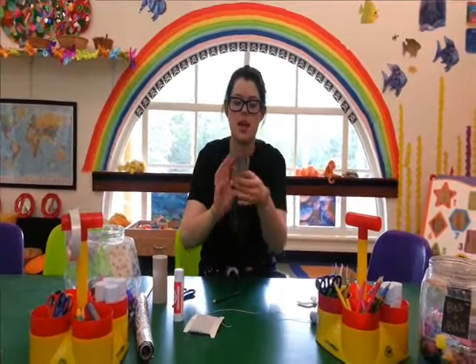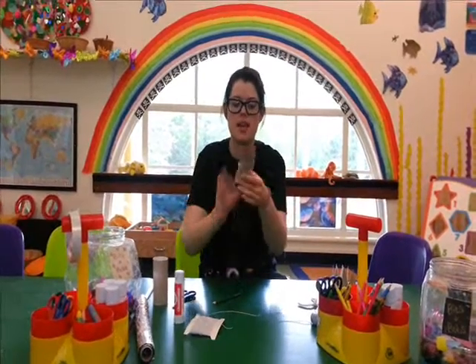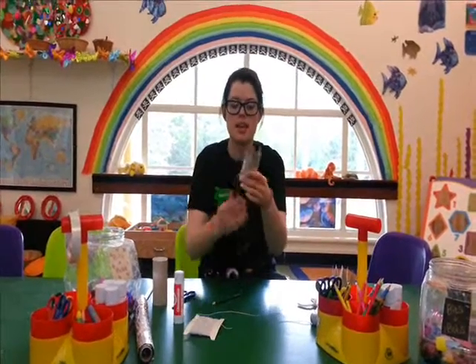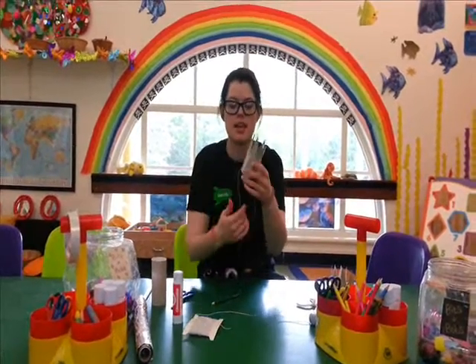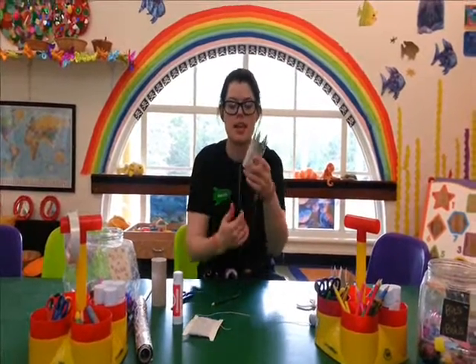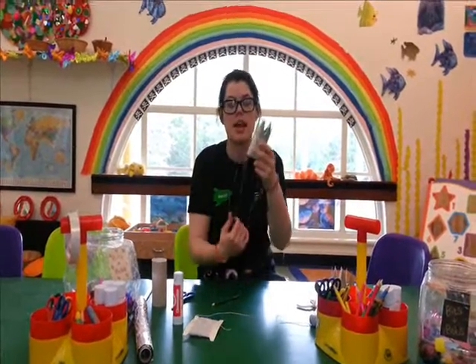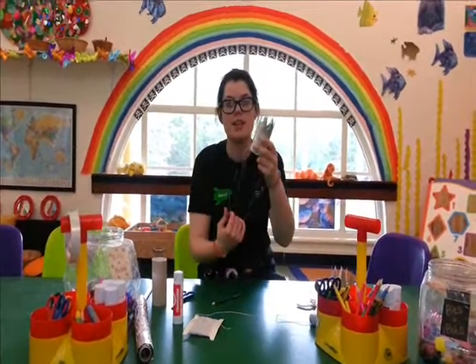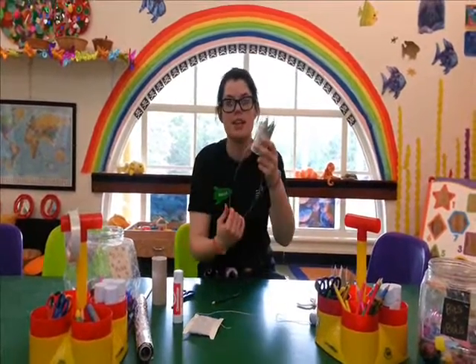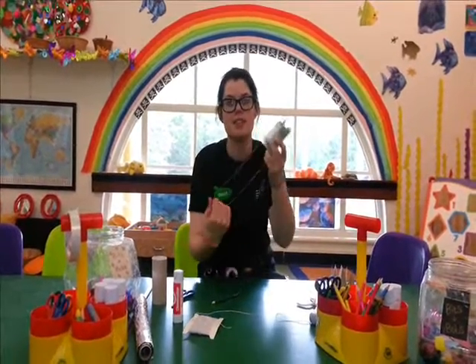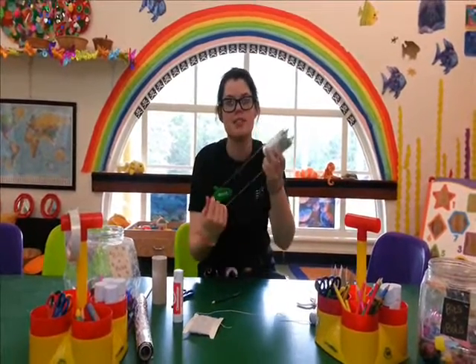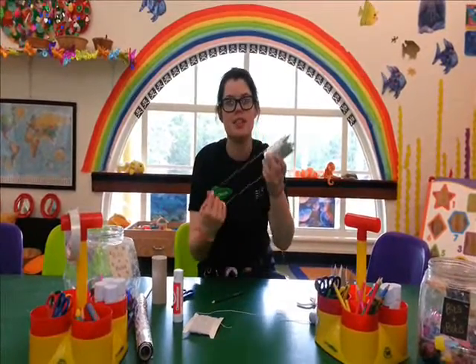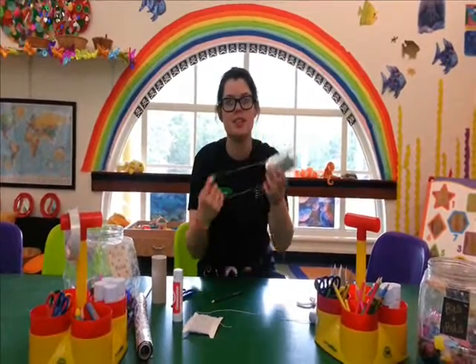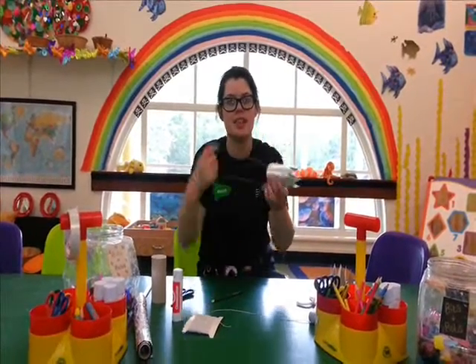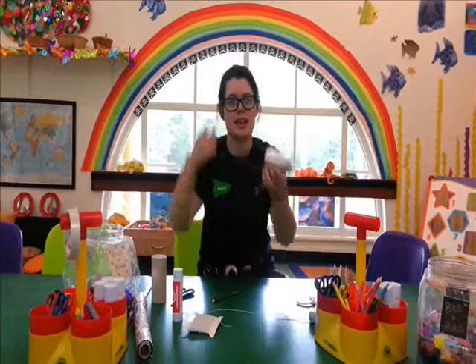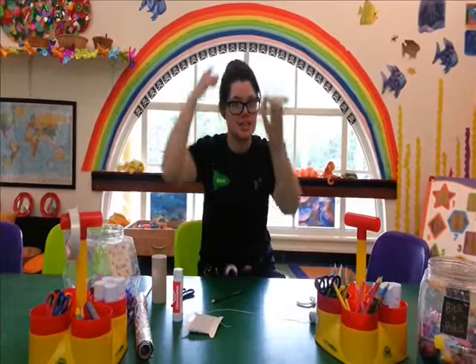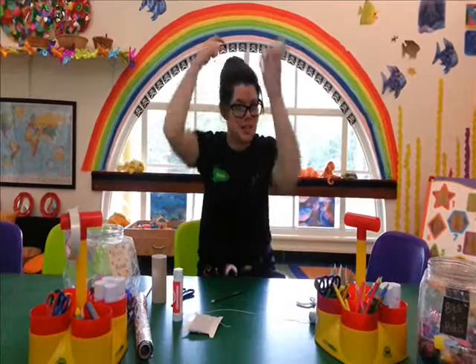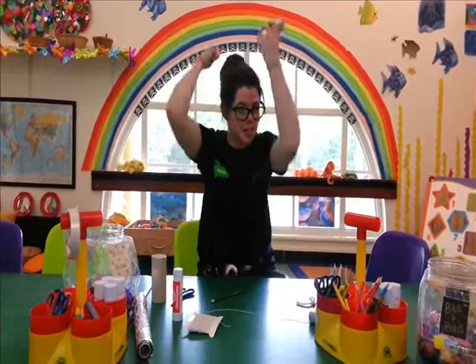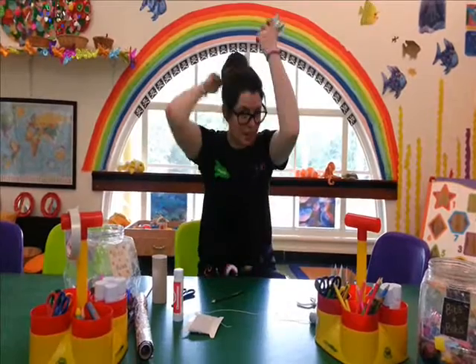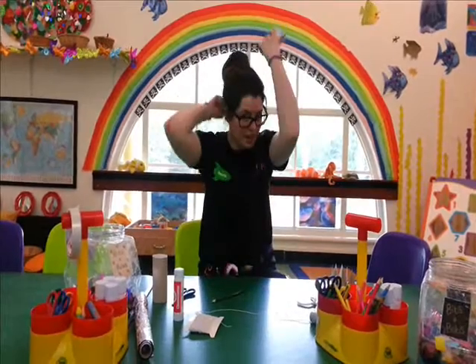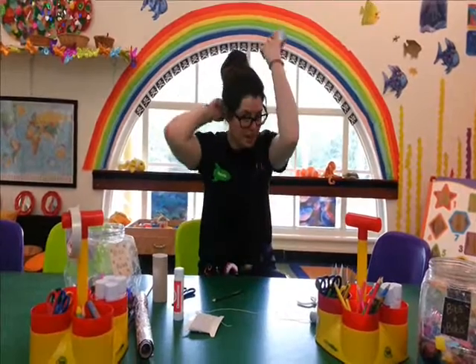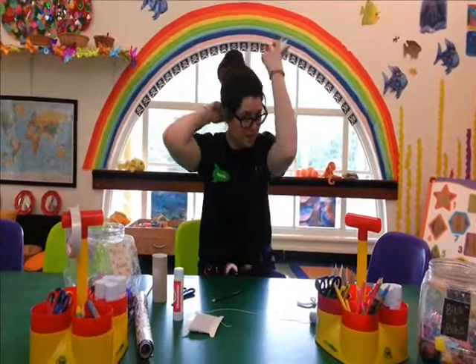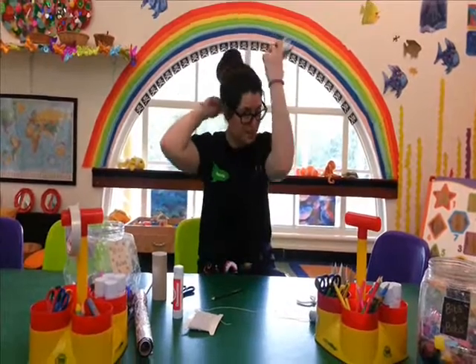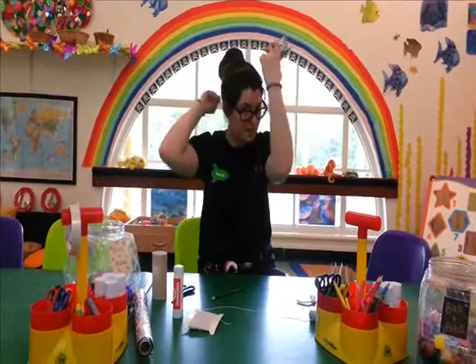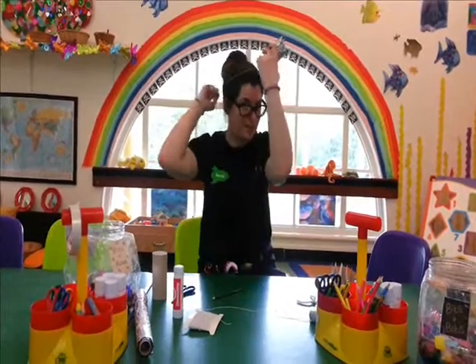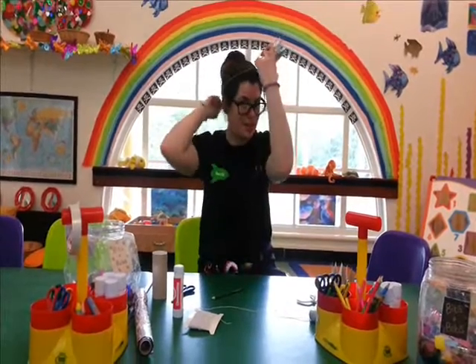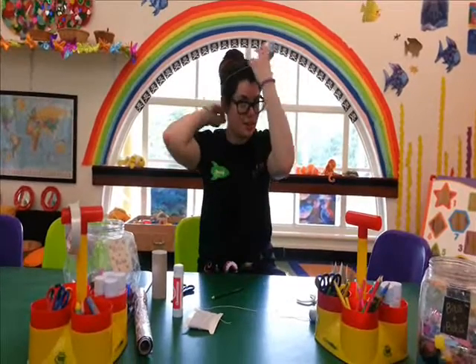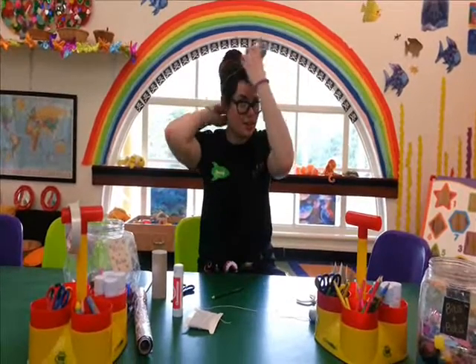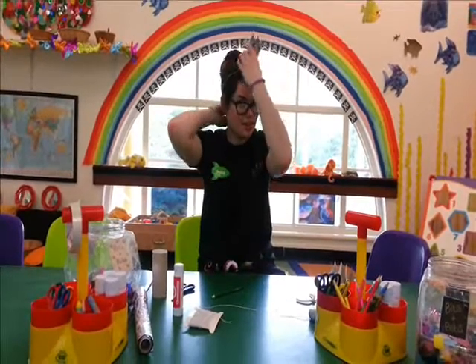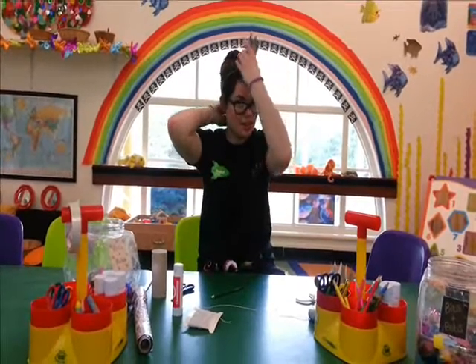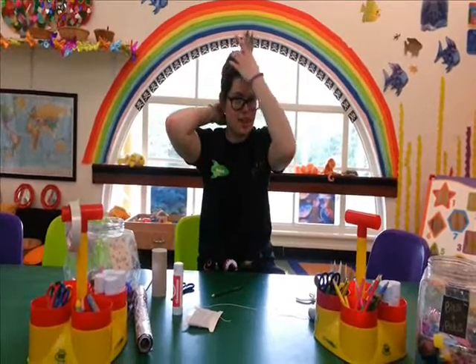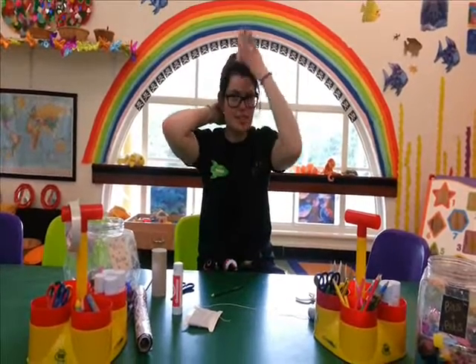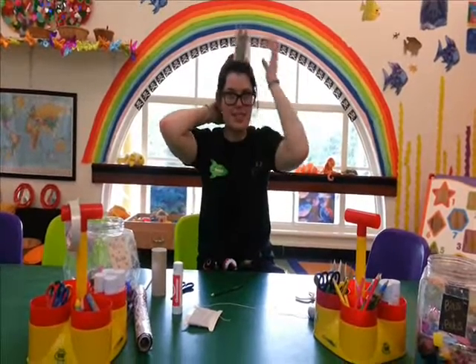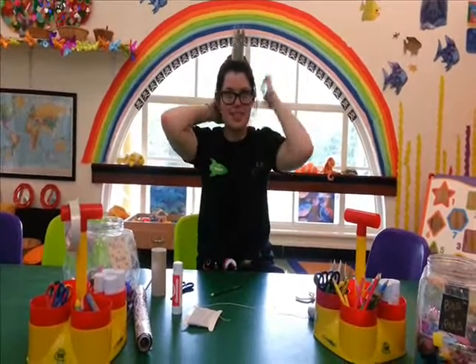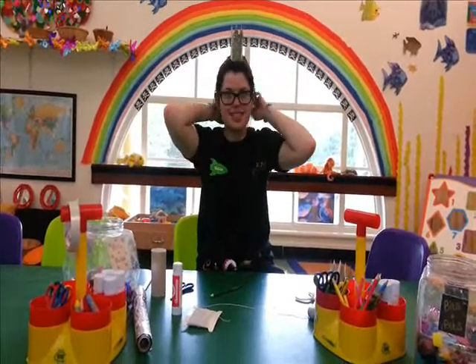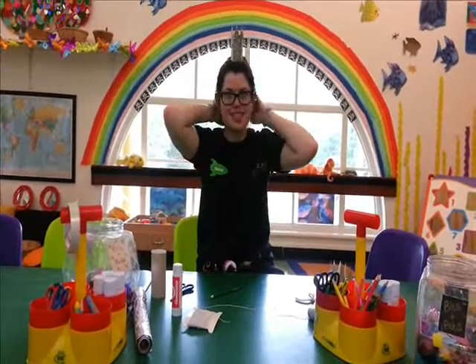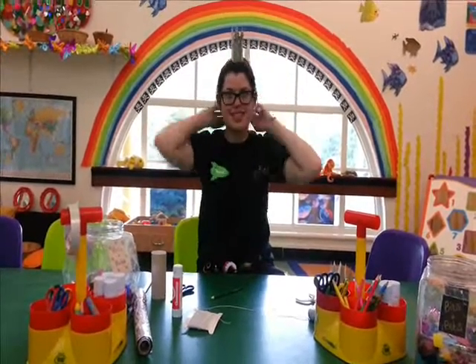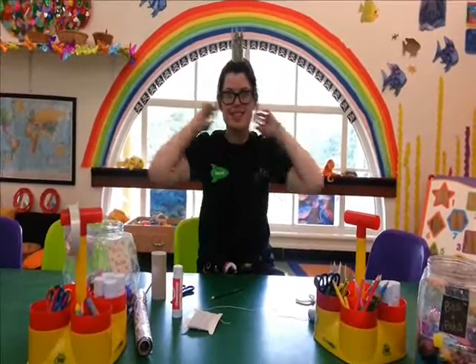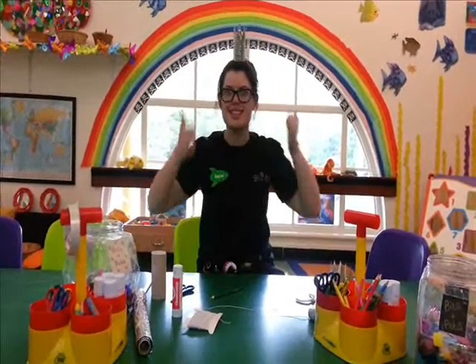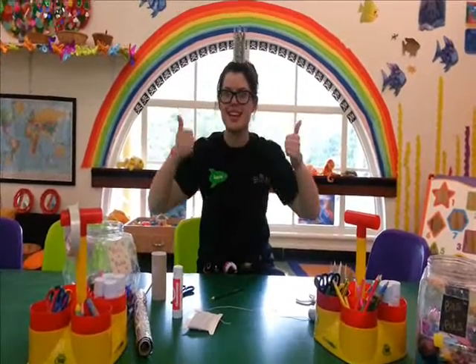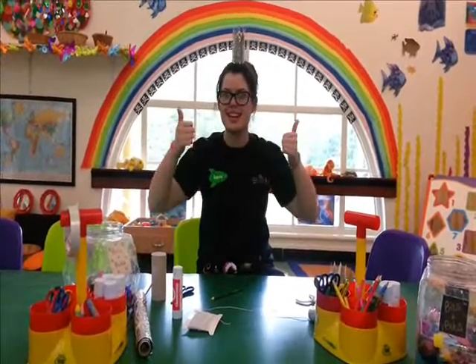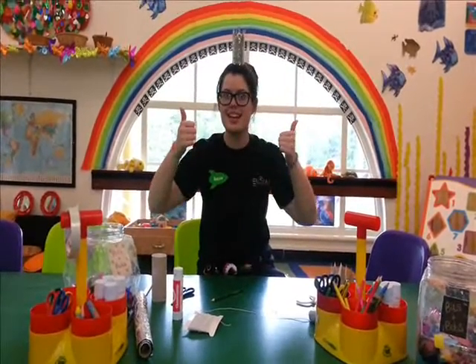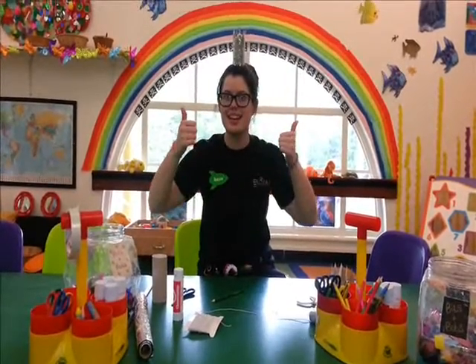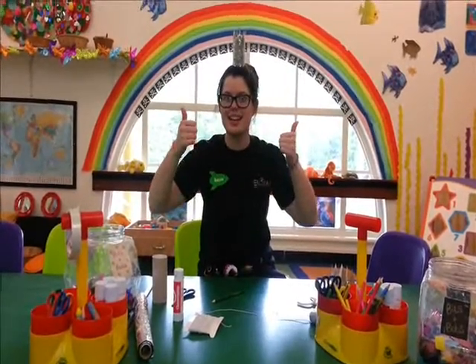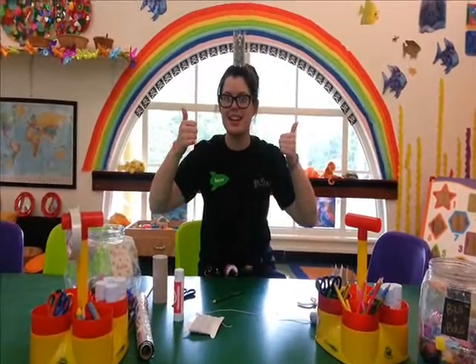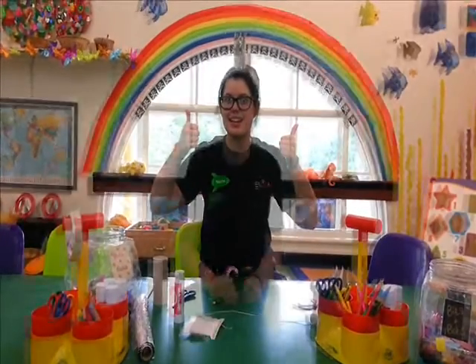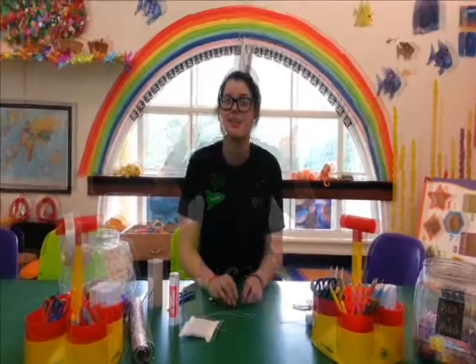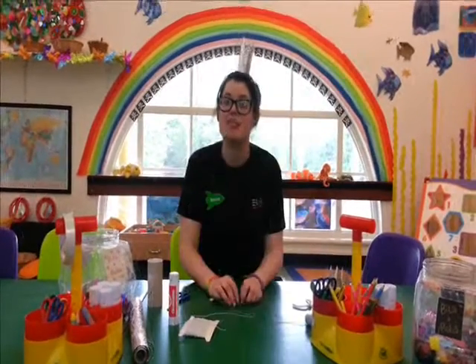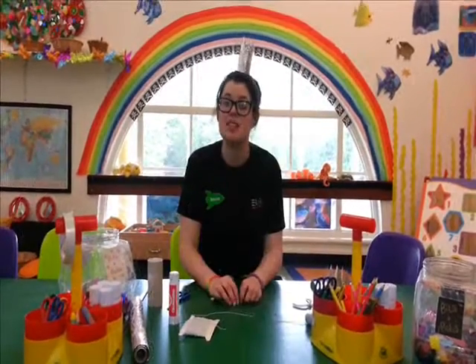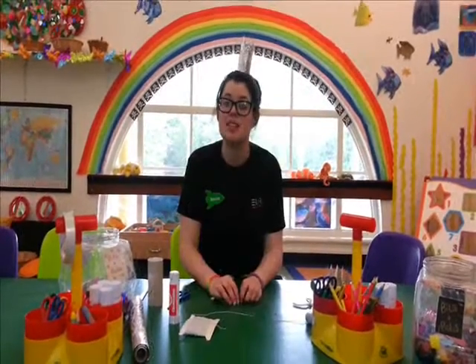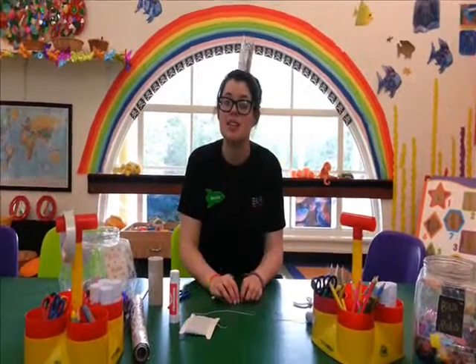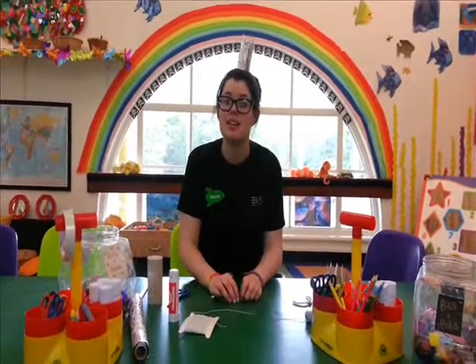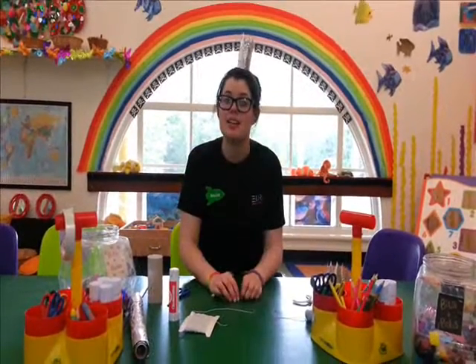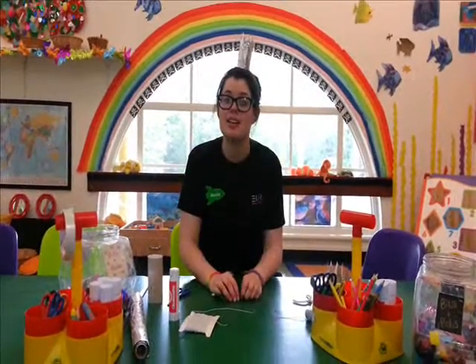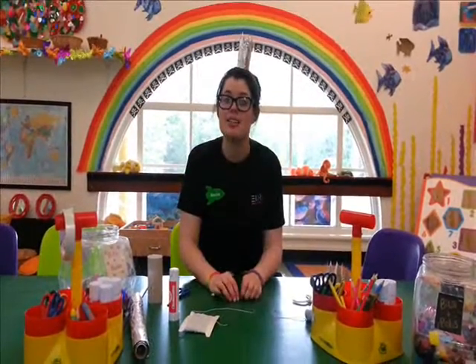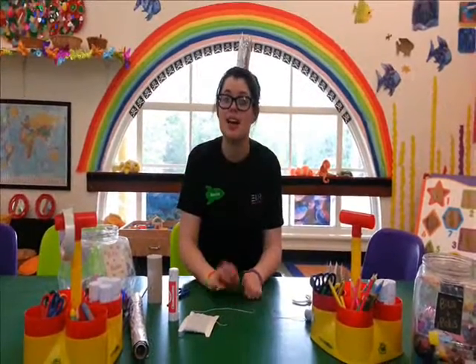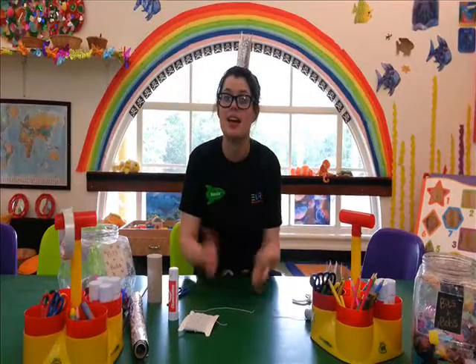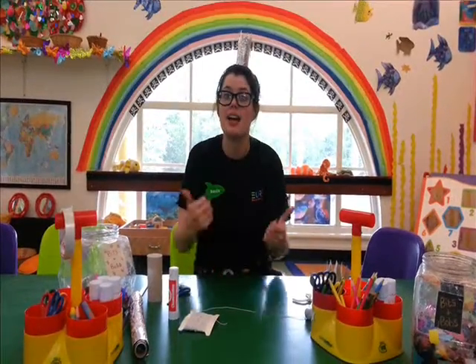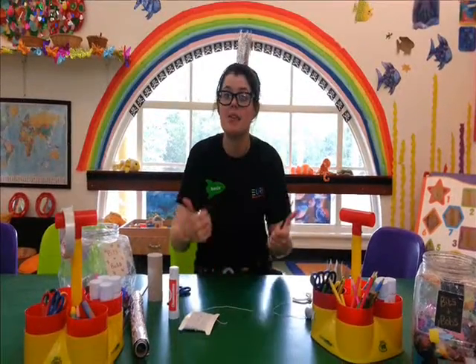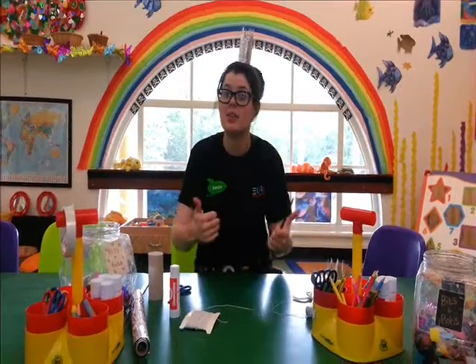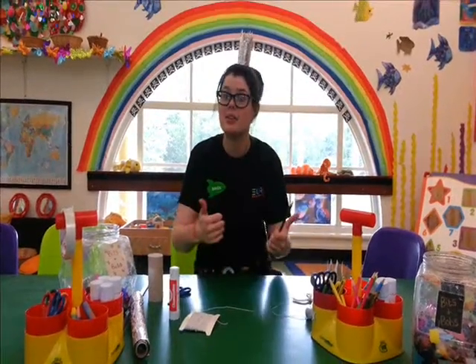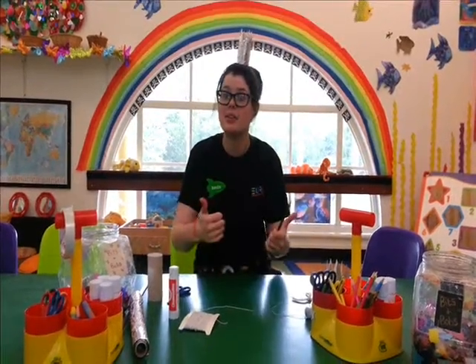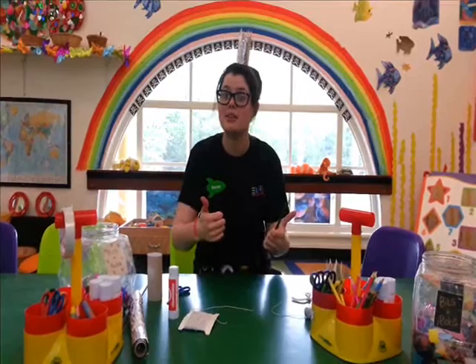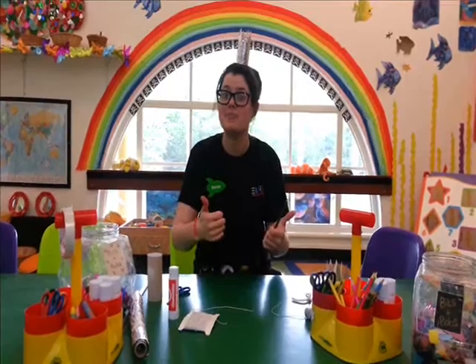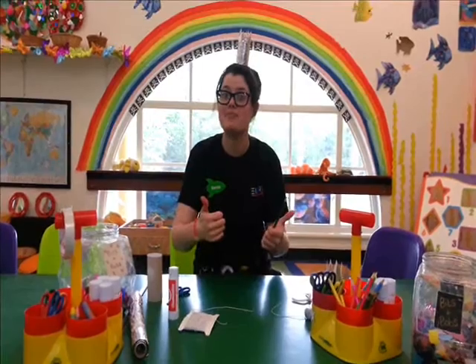And there you have it — your elasticated crown, like this. Ta-da! Thanks for watching guys, and have a go at home!